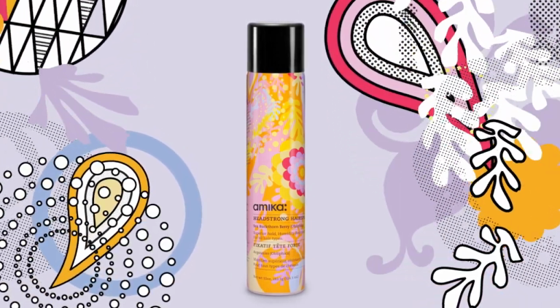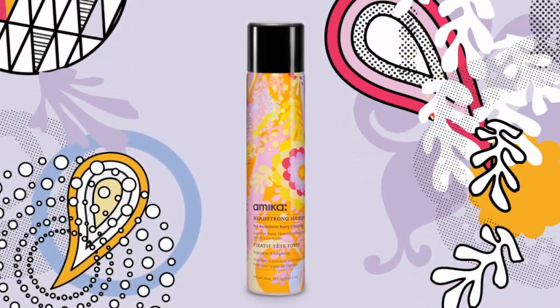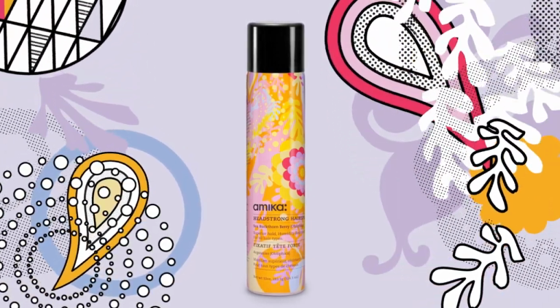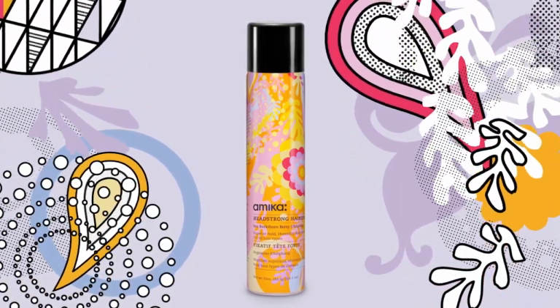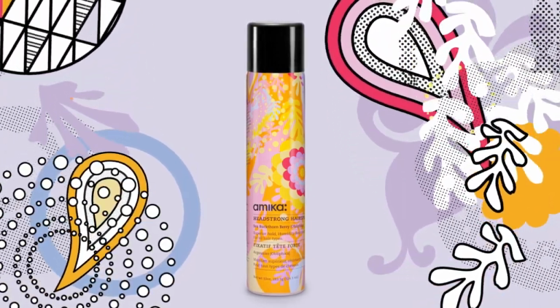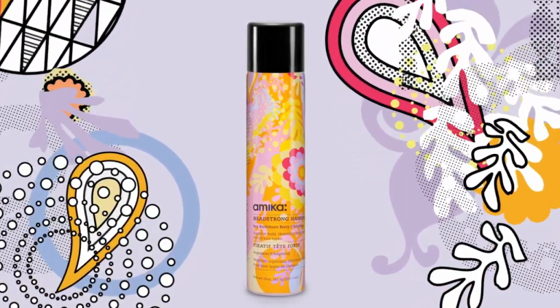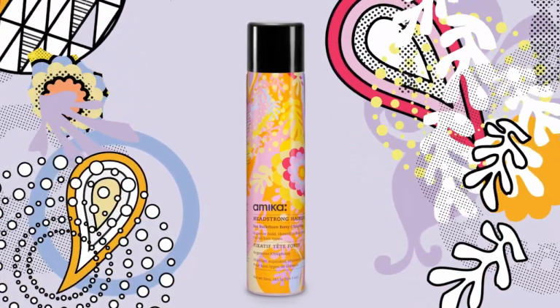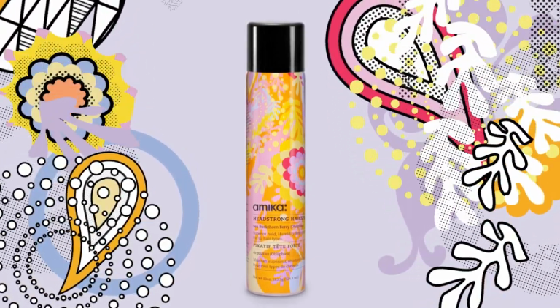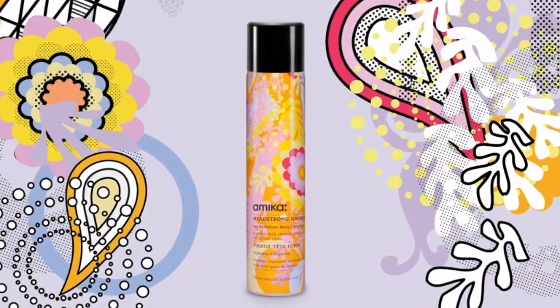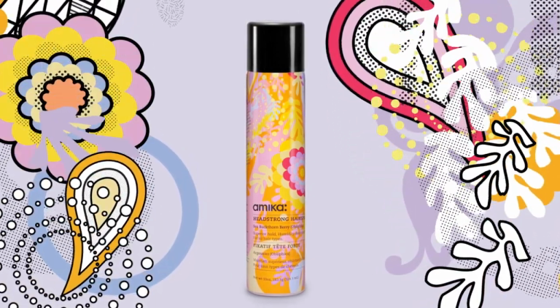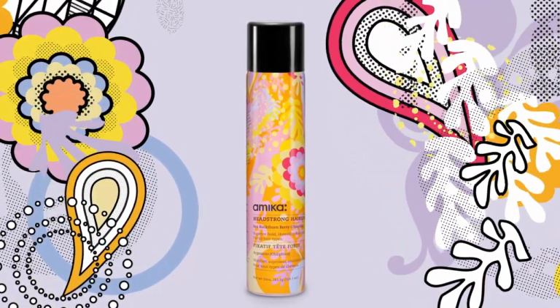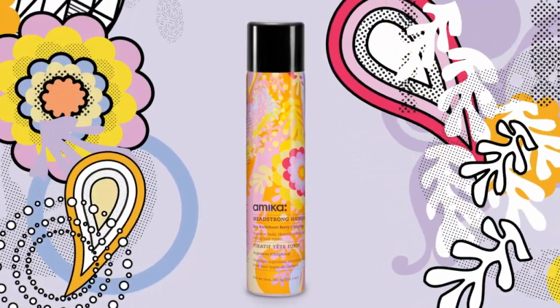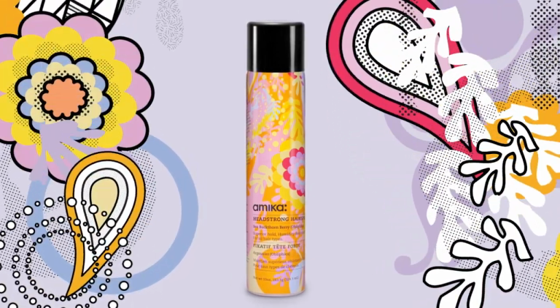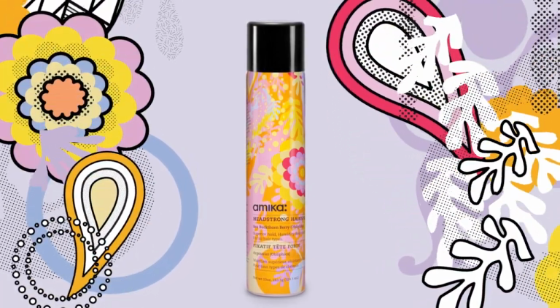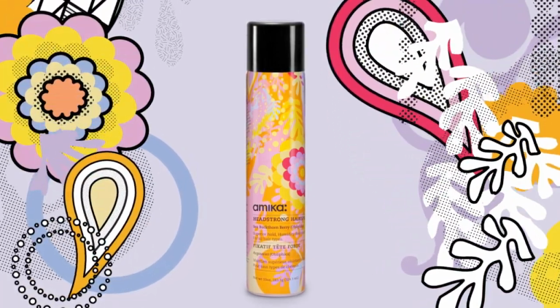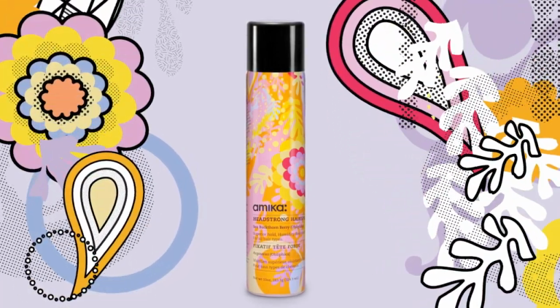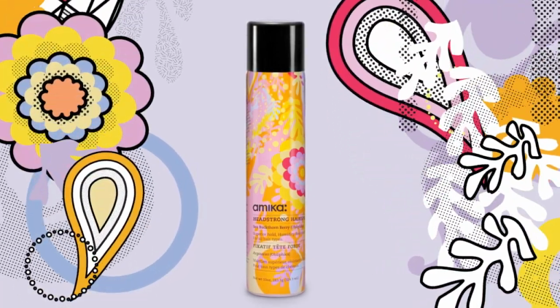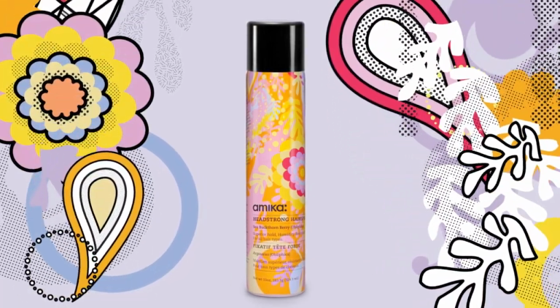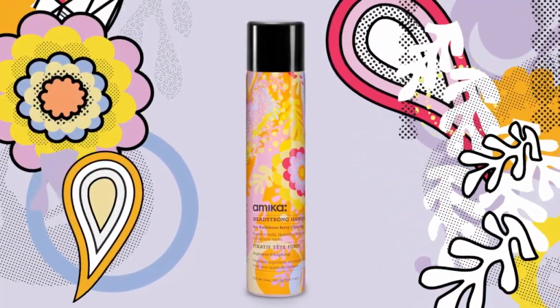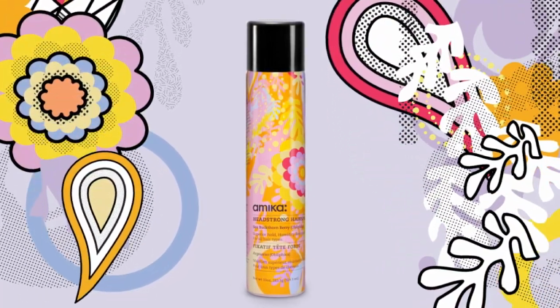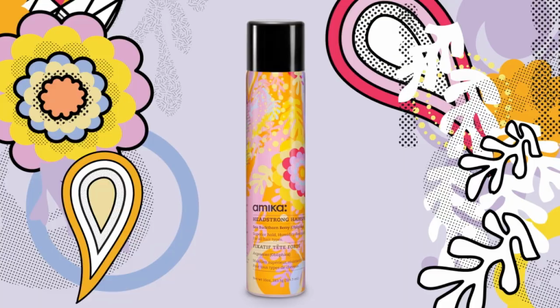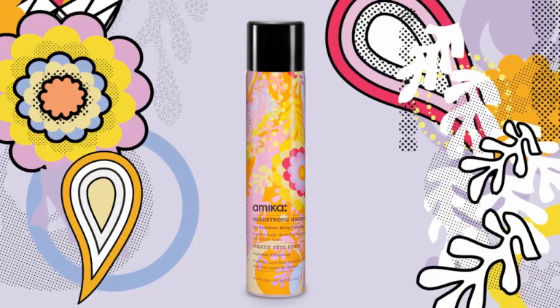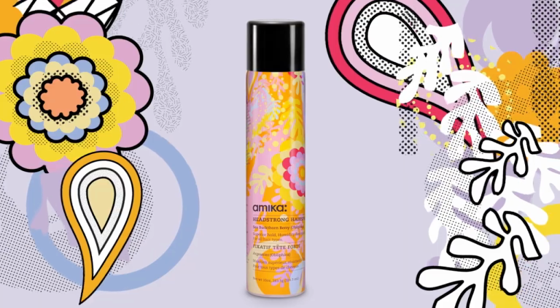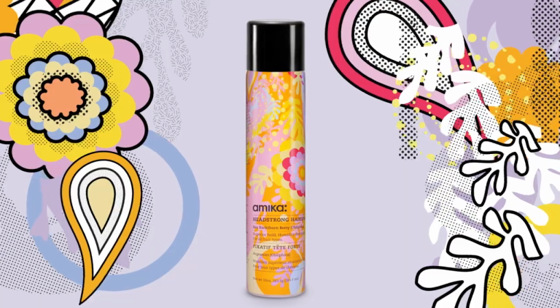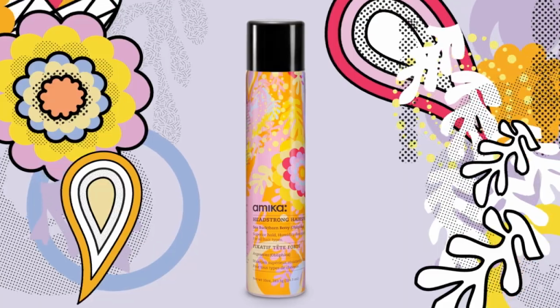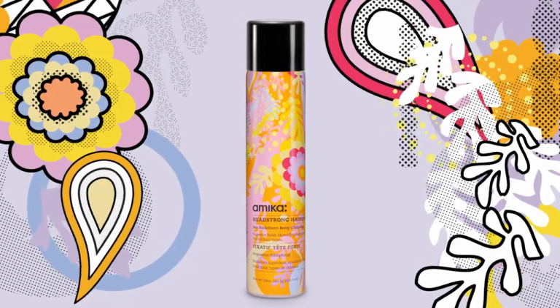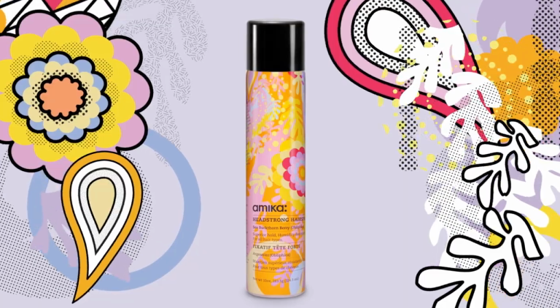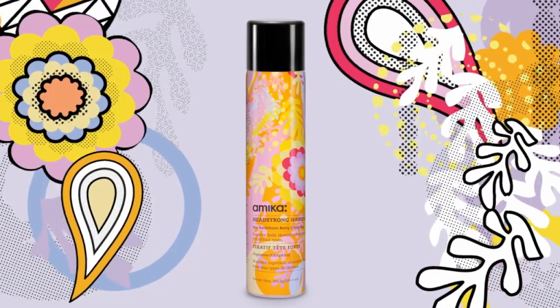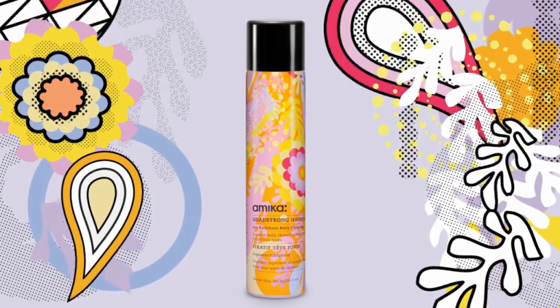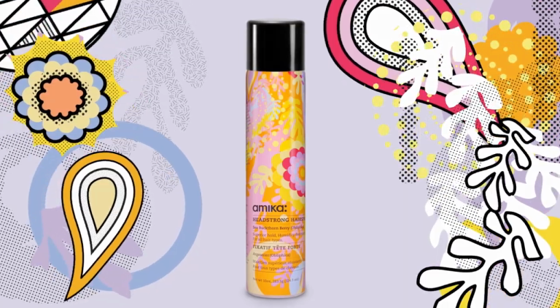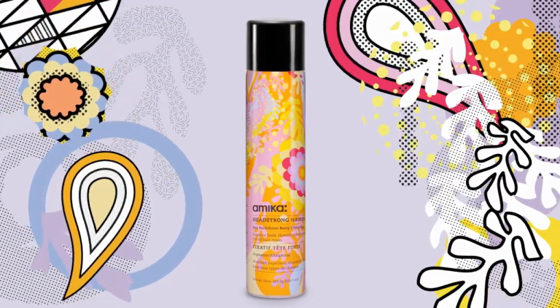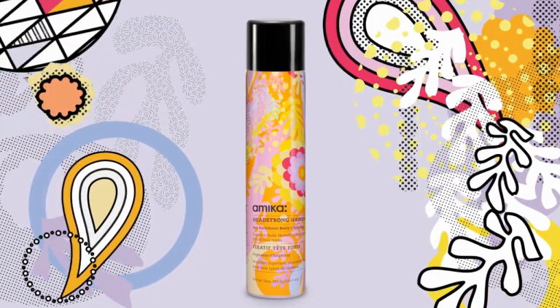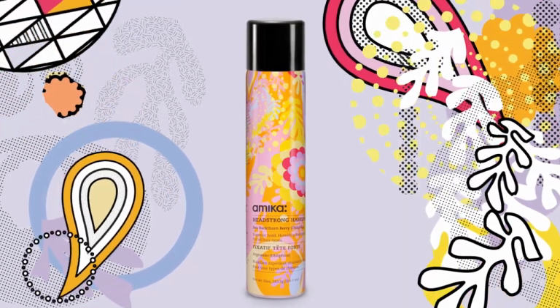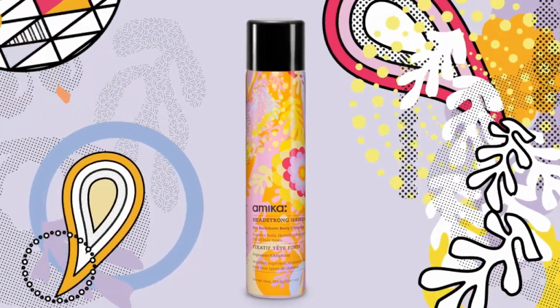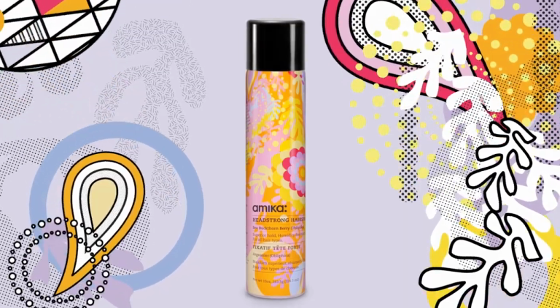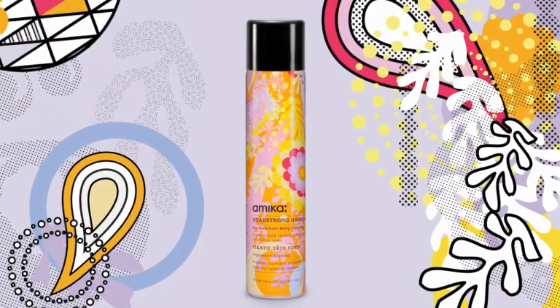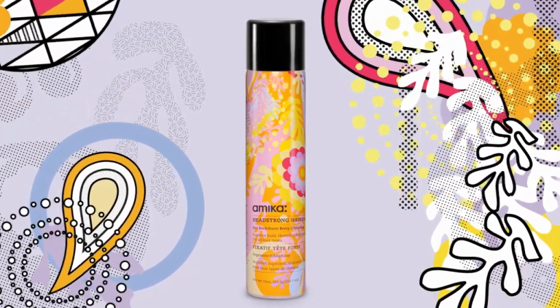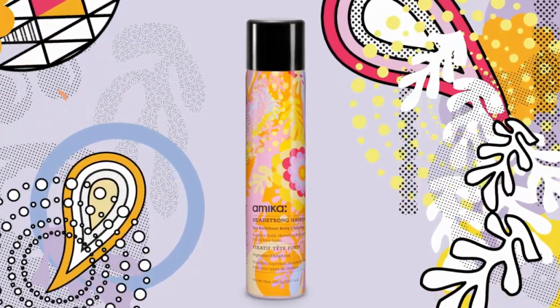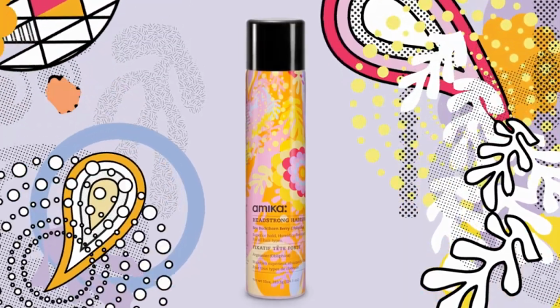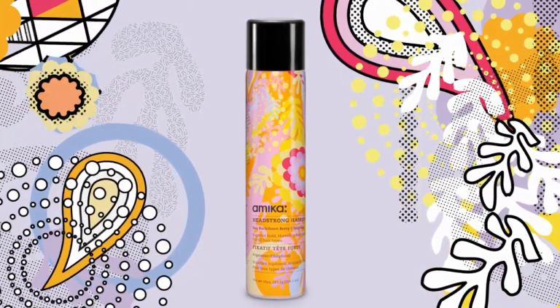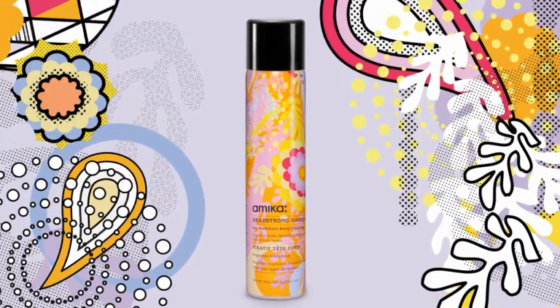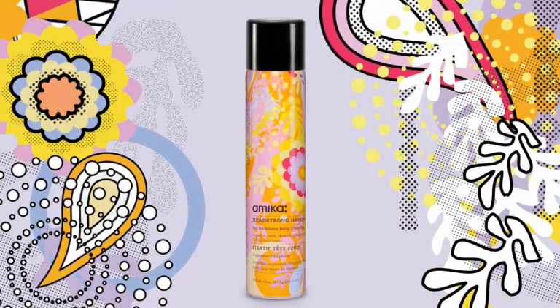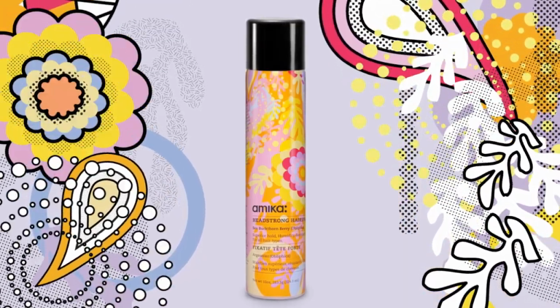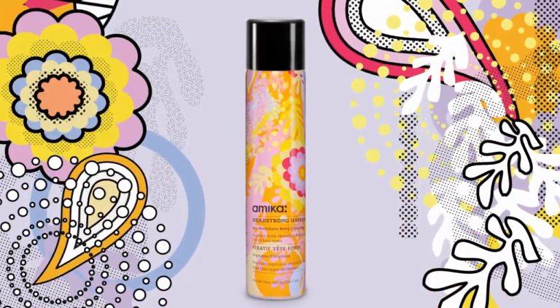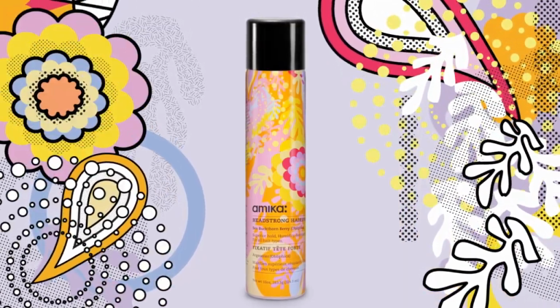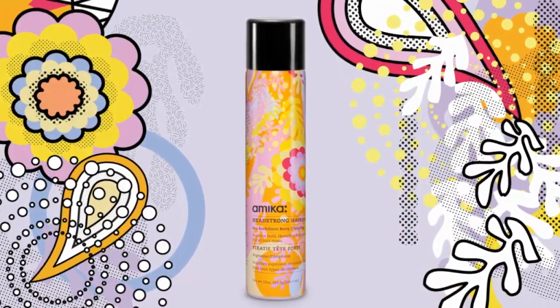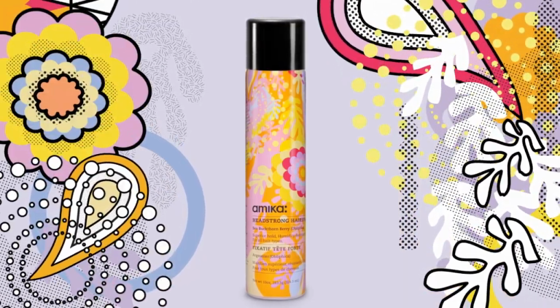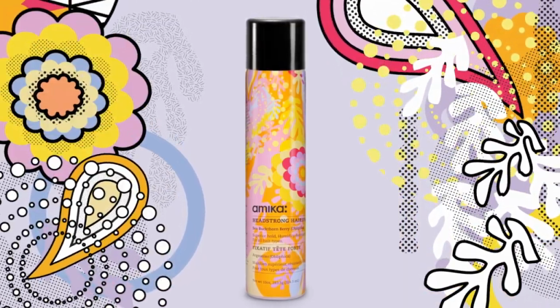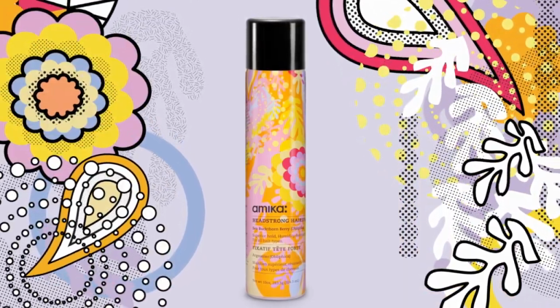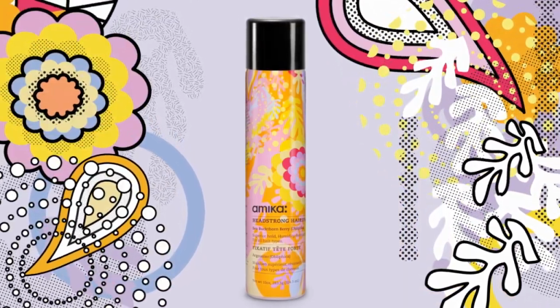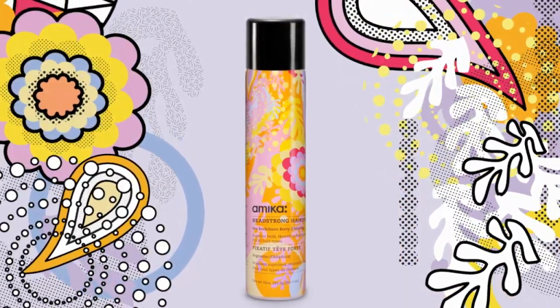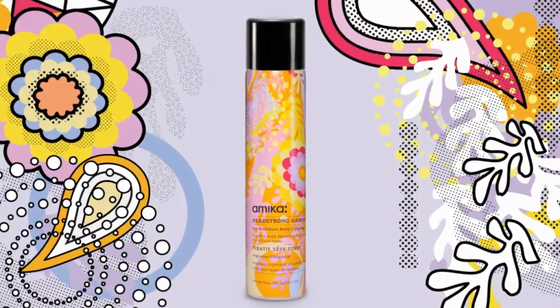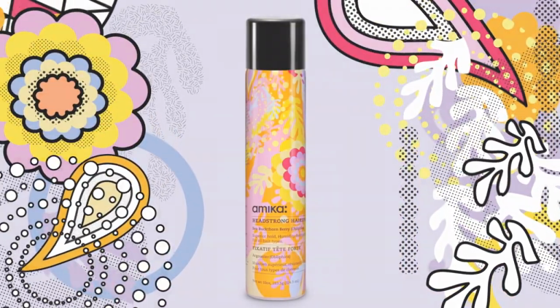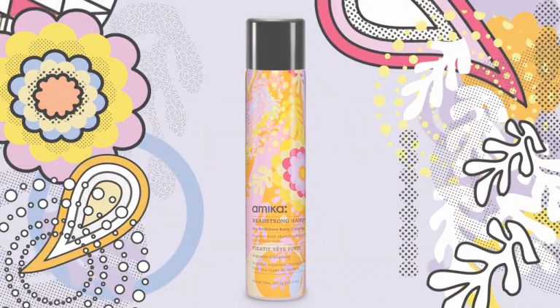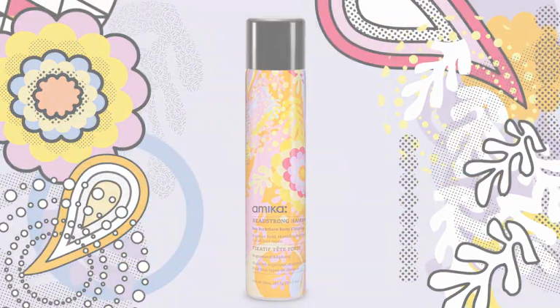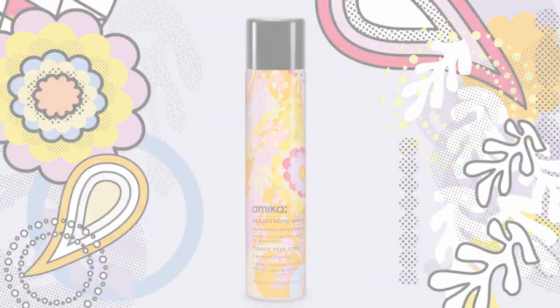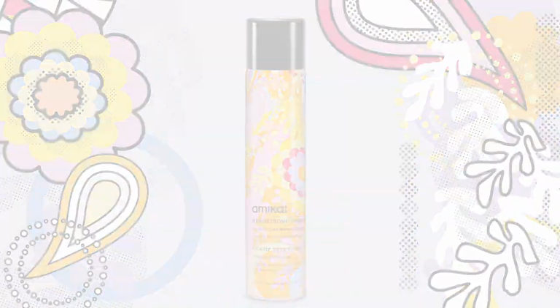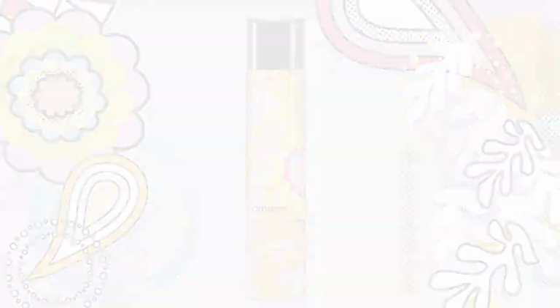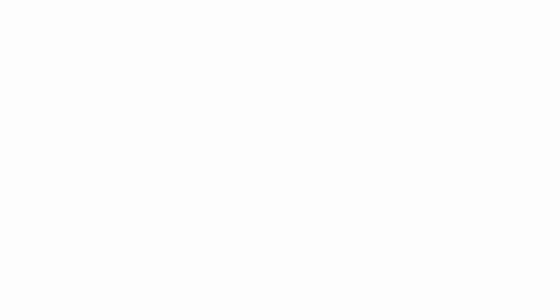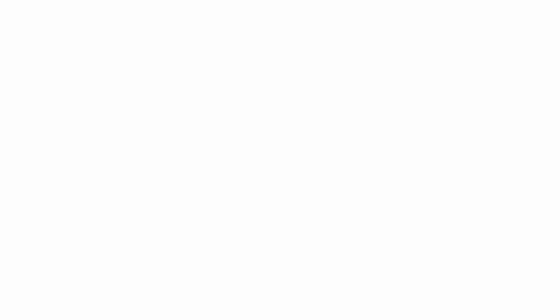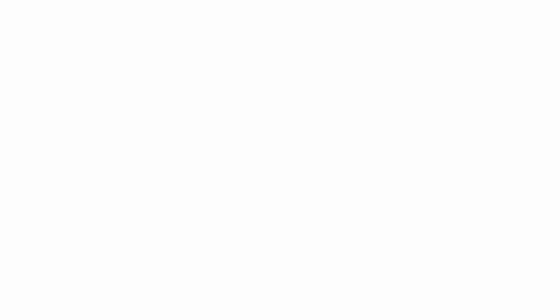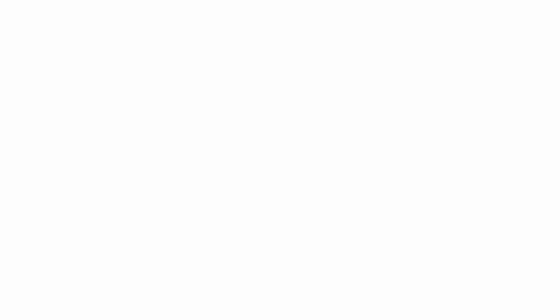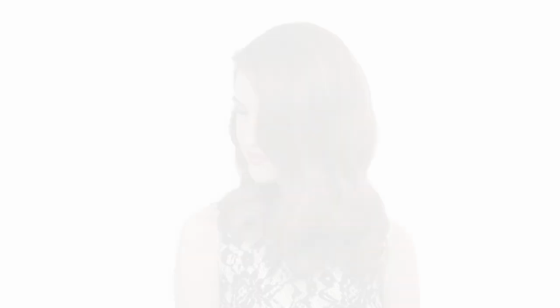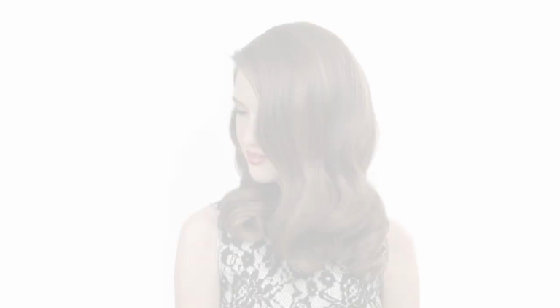This ultra-lightweight mist is fast drying, has anti-humidity powers, and provides Amica's strongest hold yet.